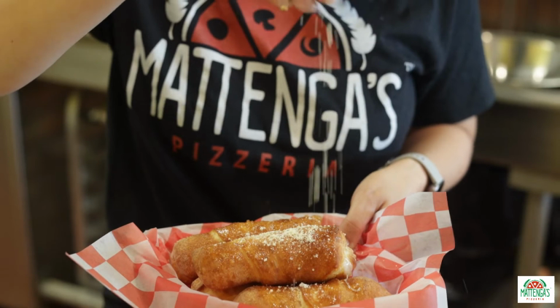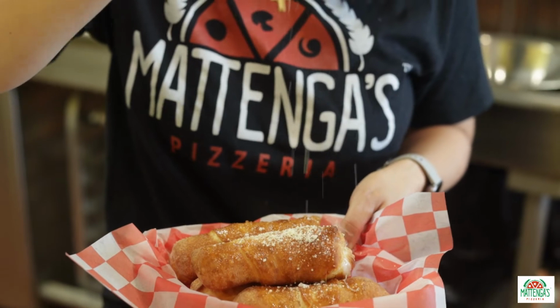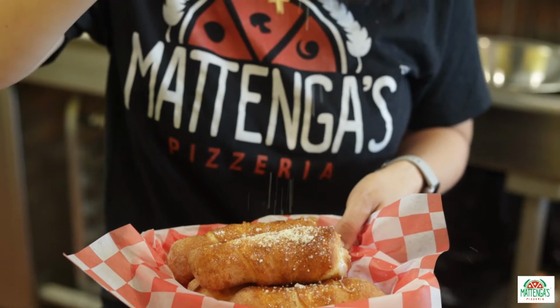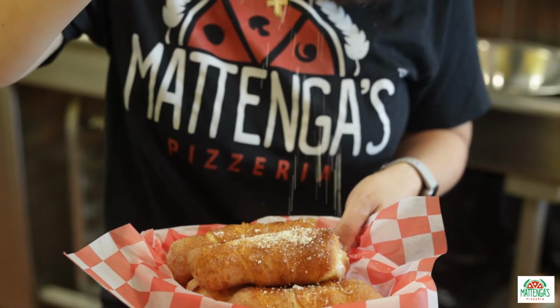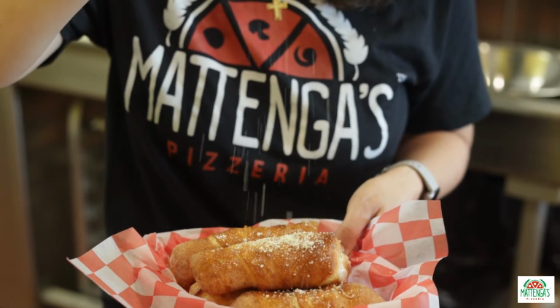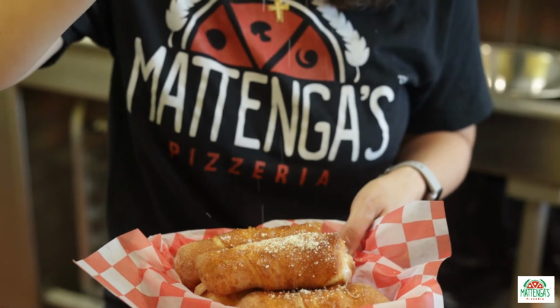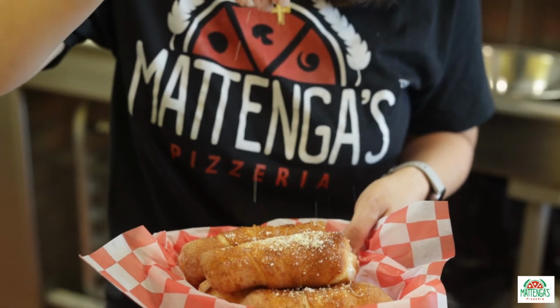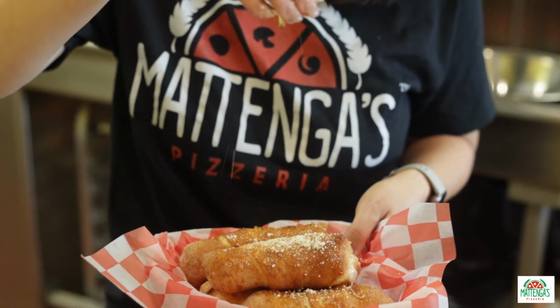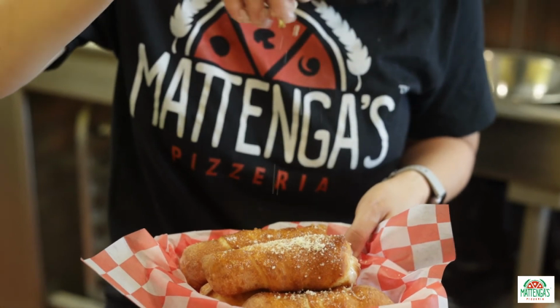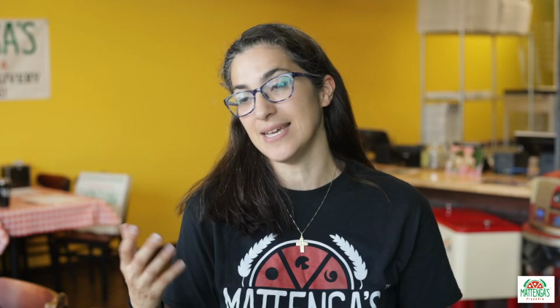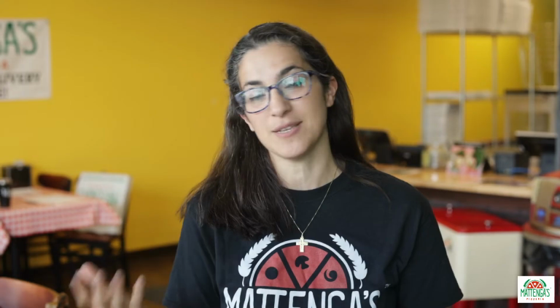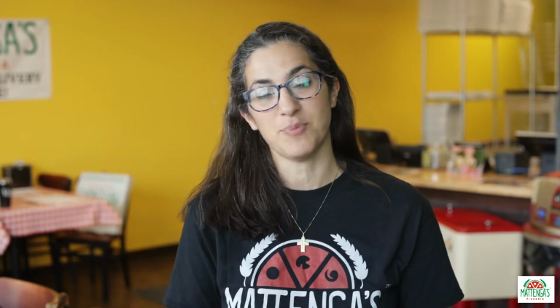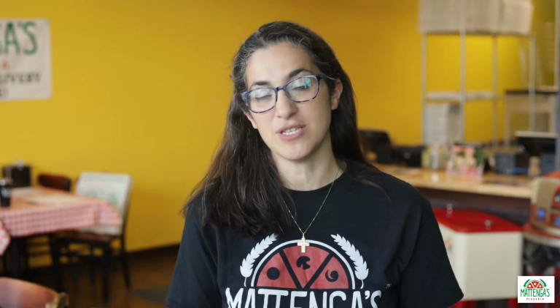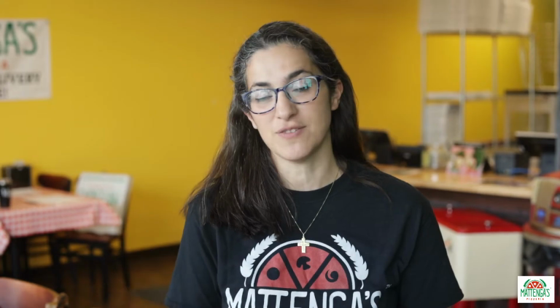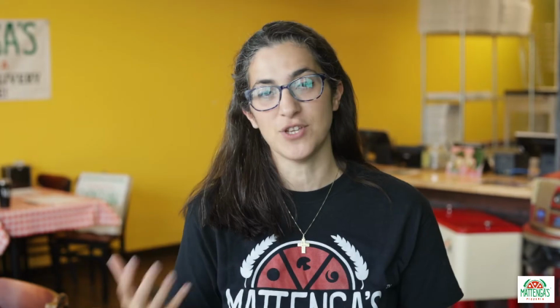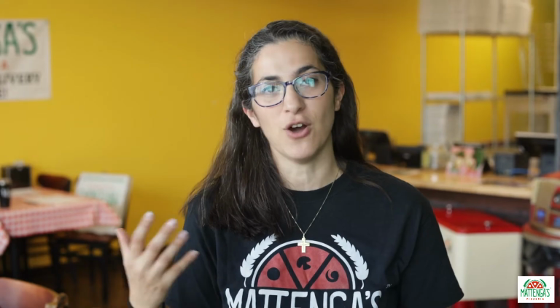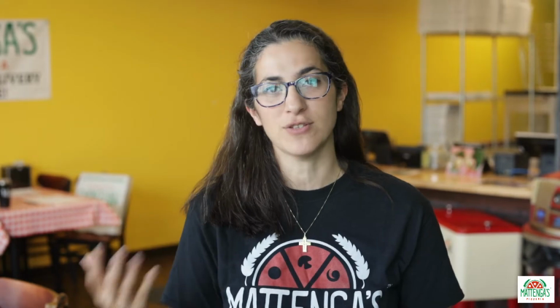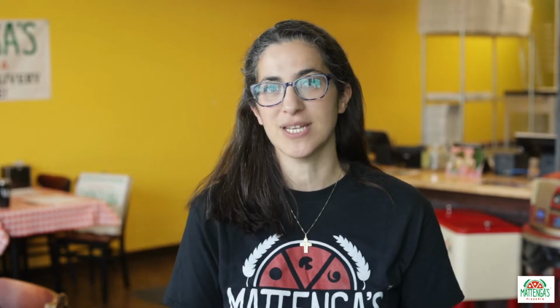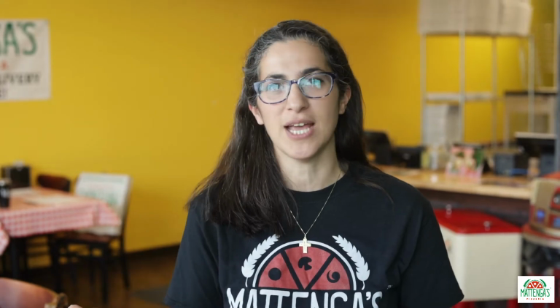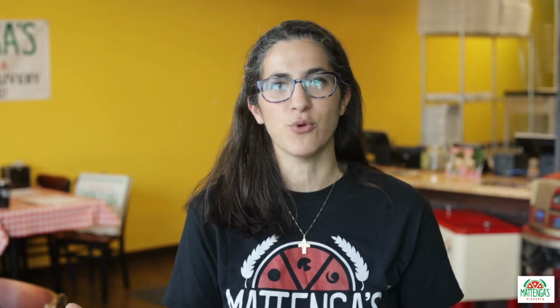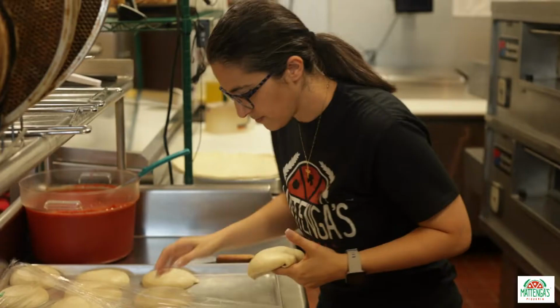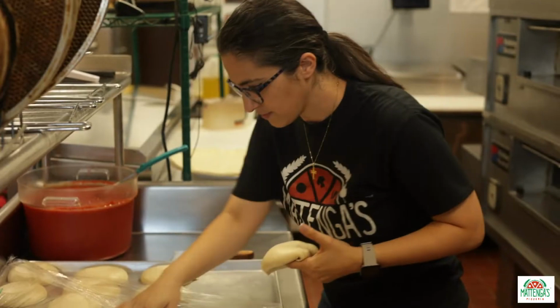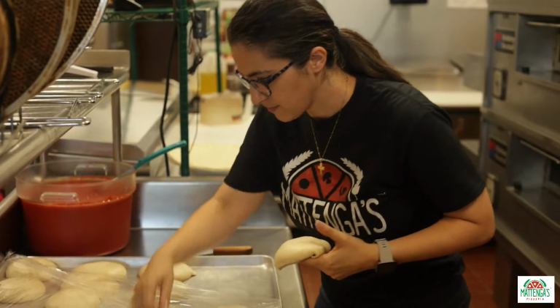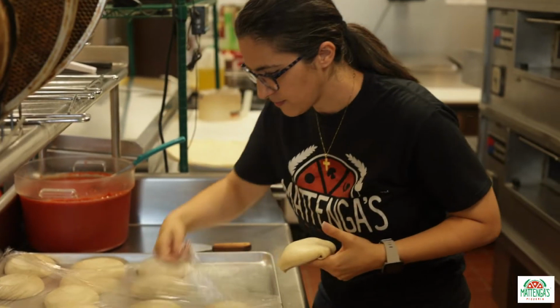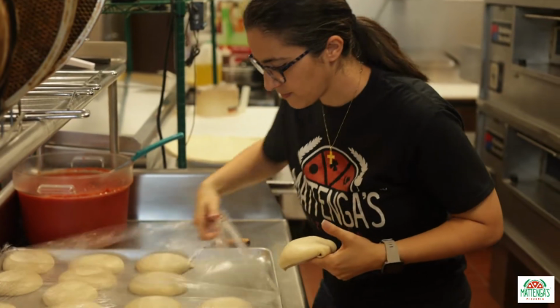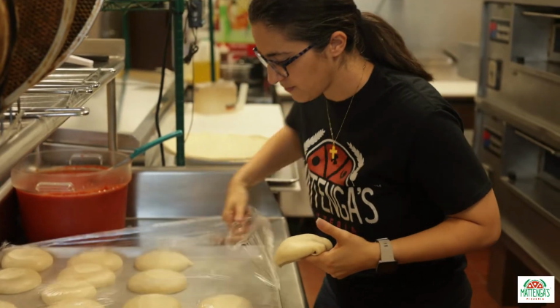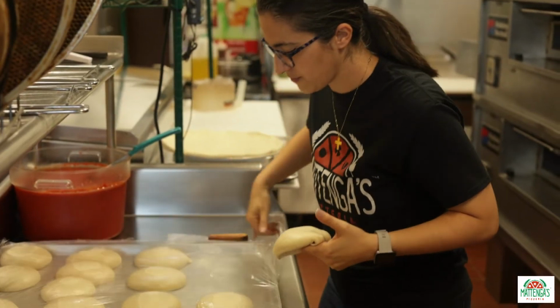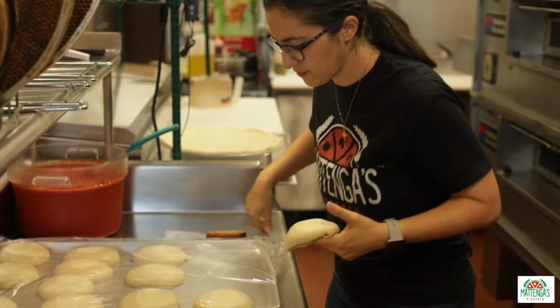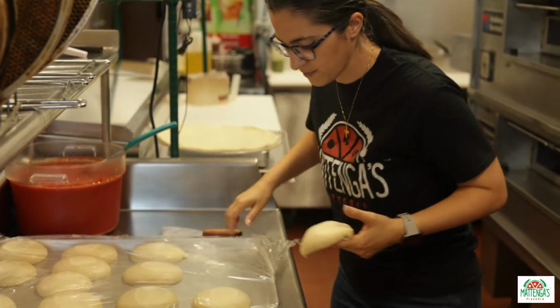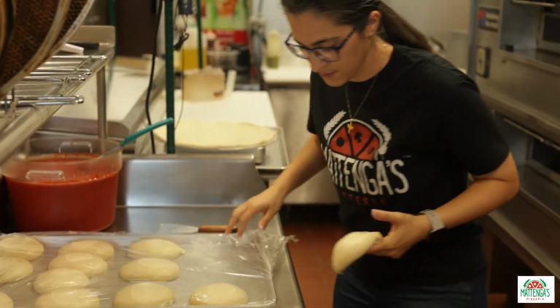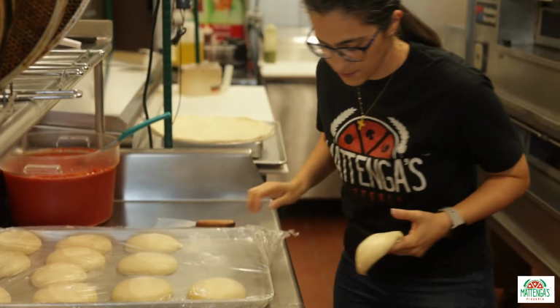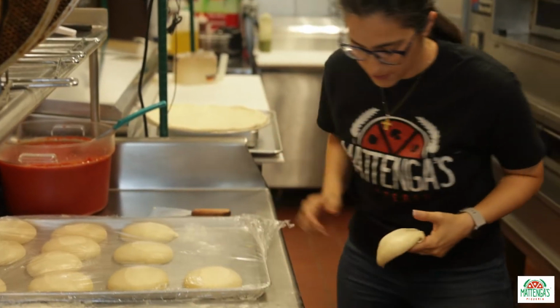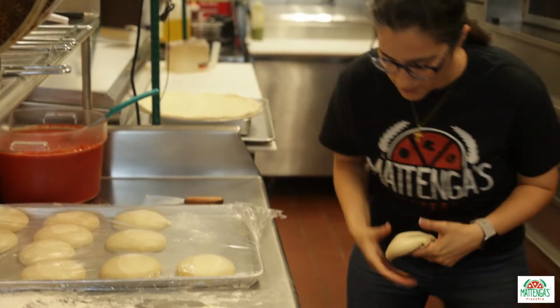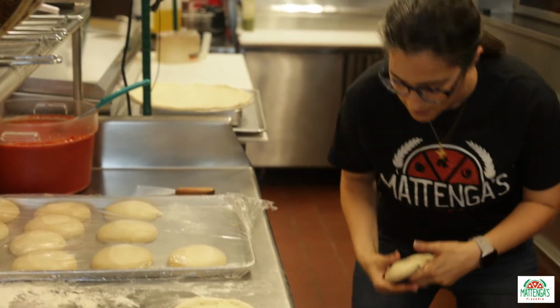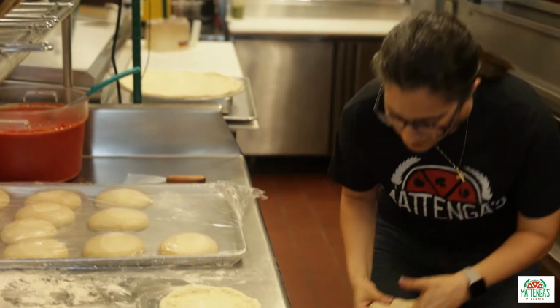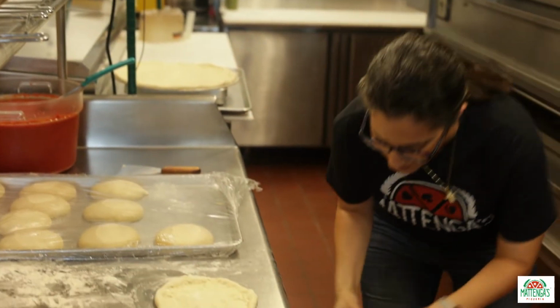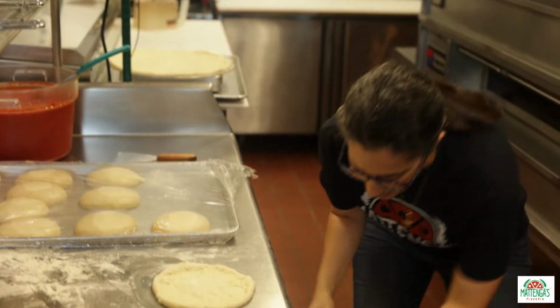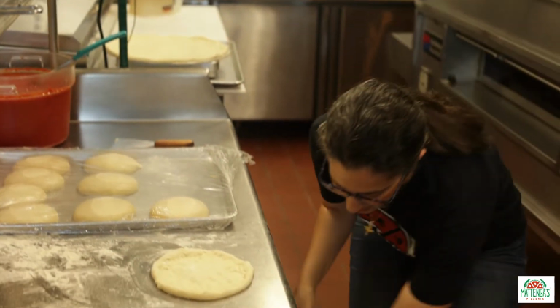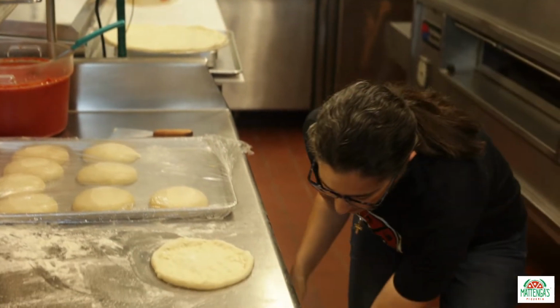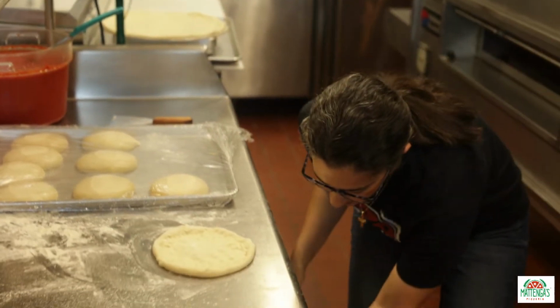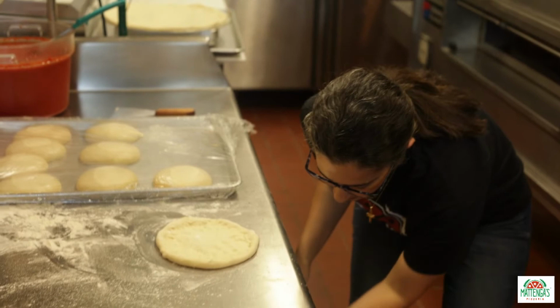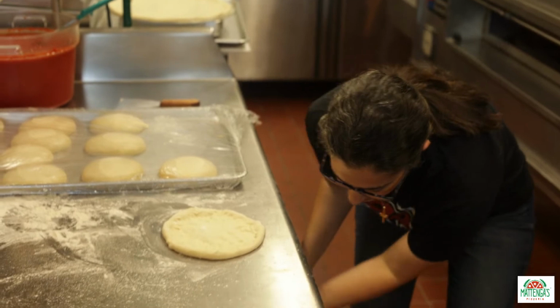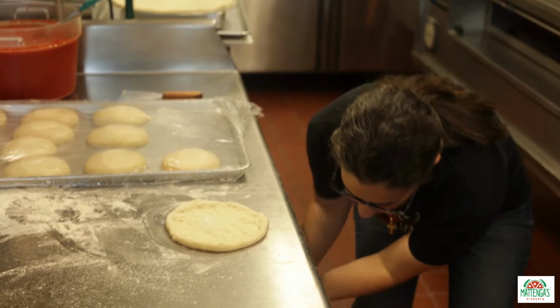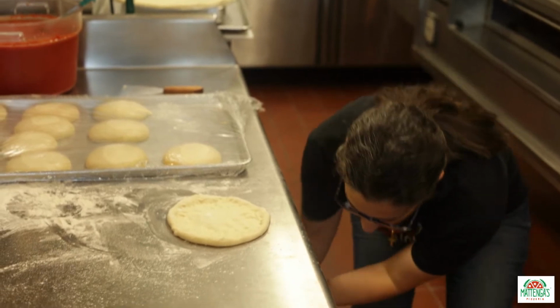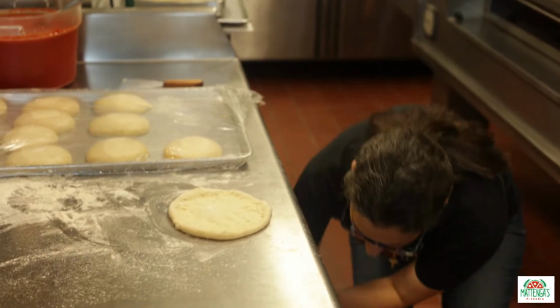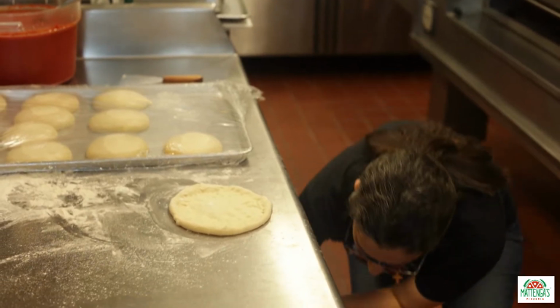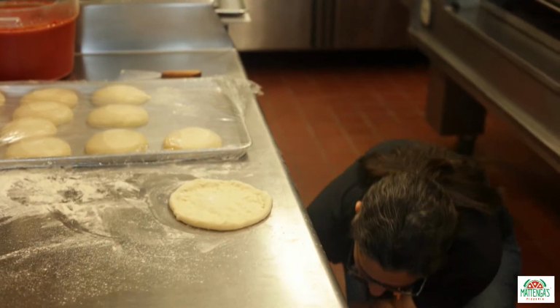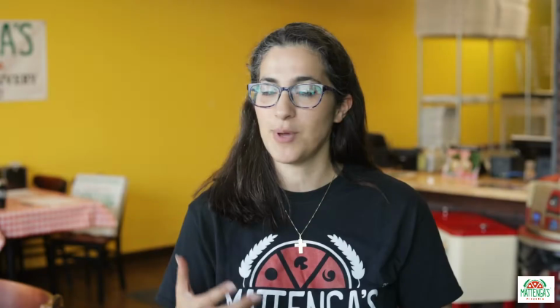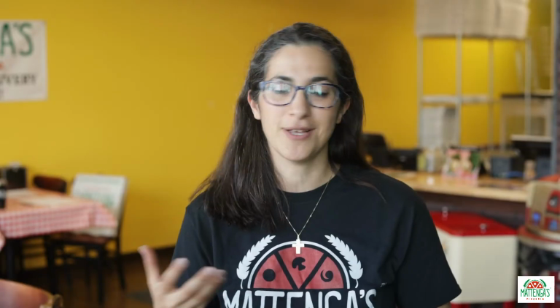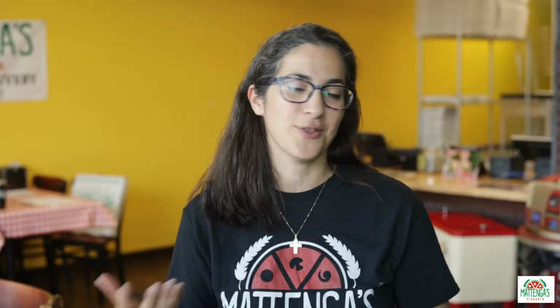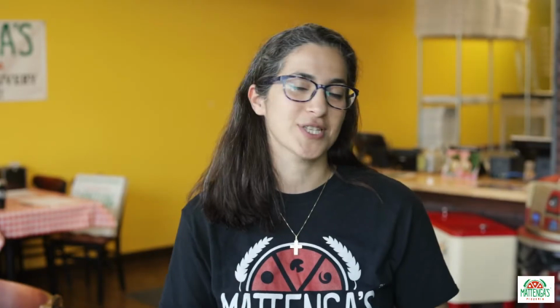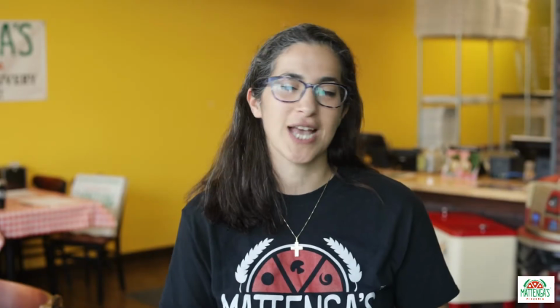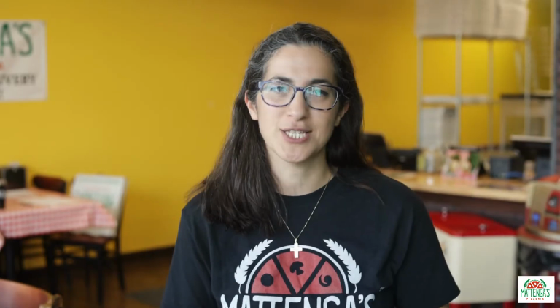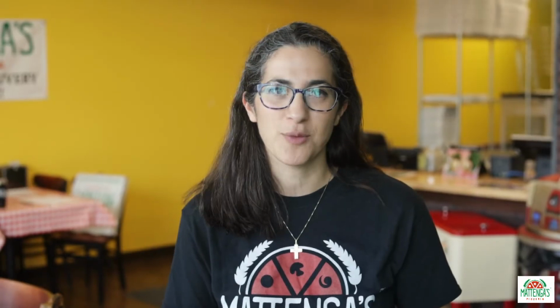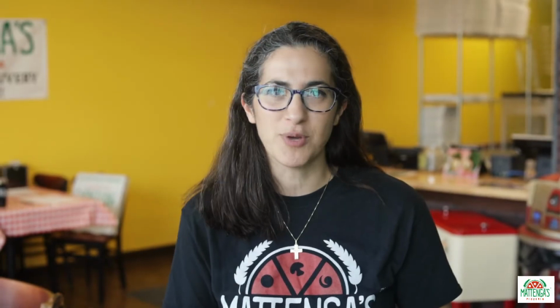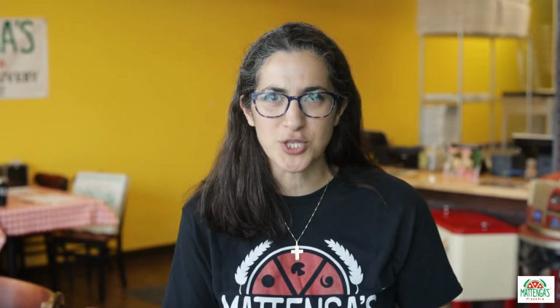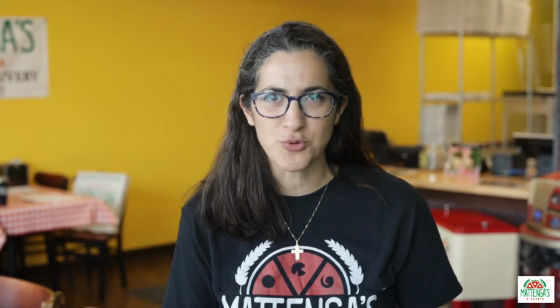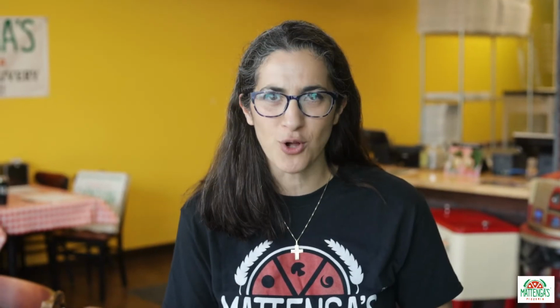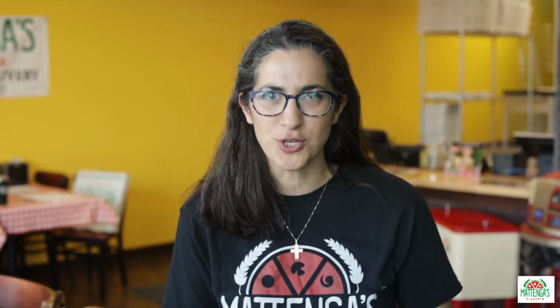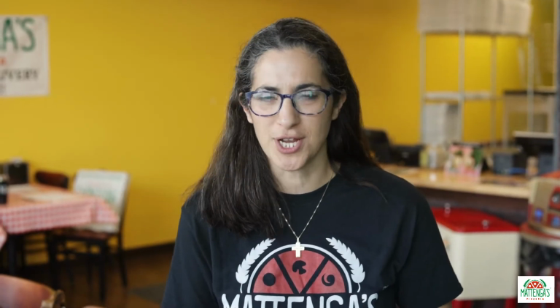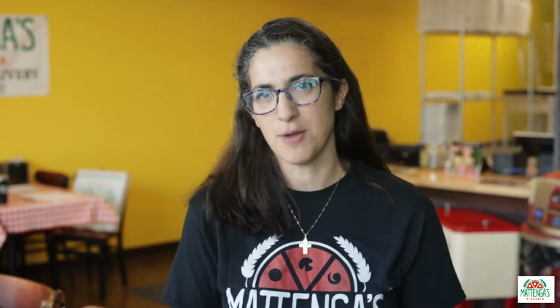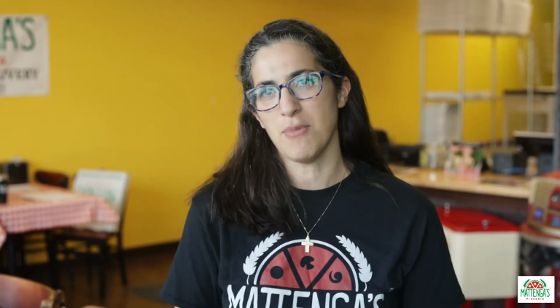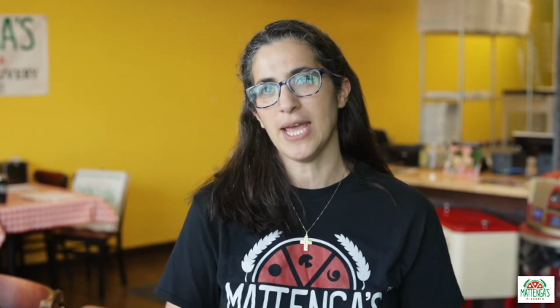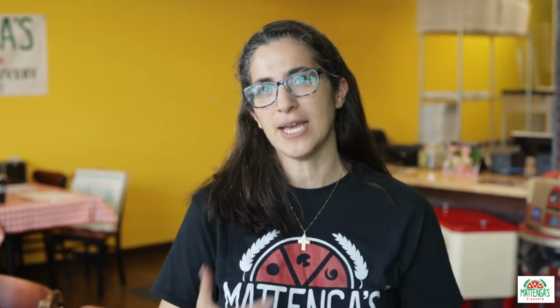All you're gonna need is a piece of dough. Today we're using a 10-inch dough ball. Any kind of dough will work depending on the size of the pizza roll you're gonna make.